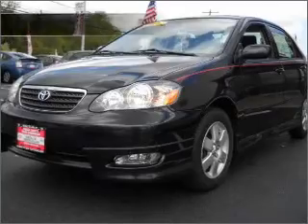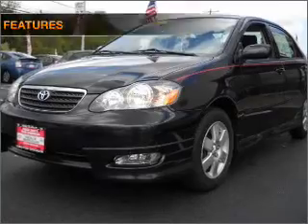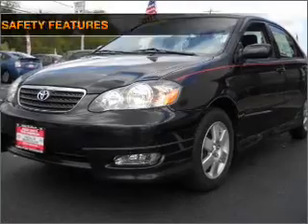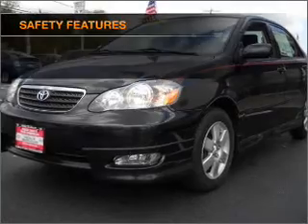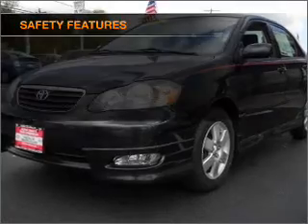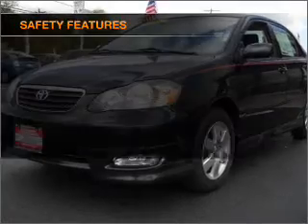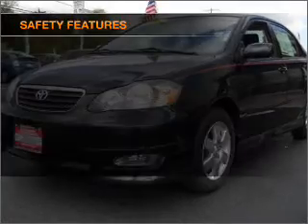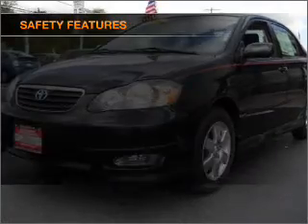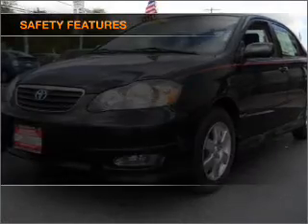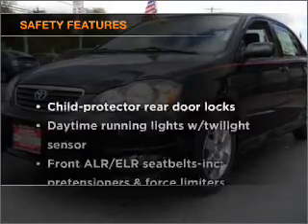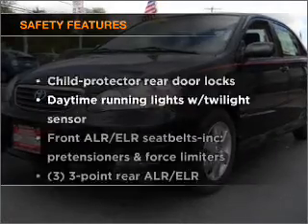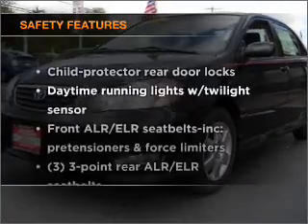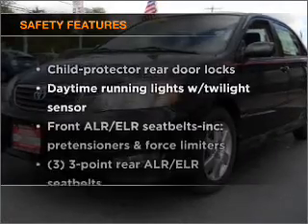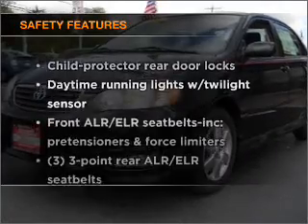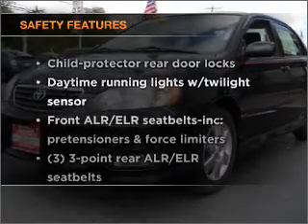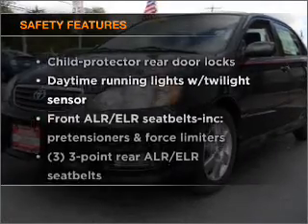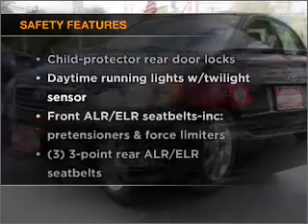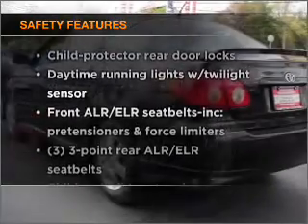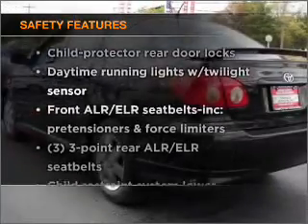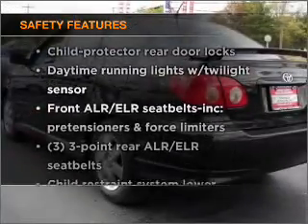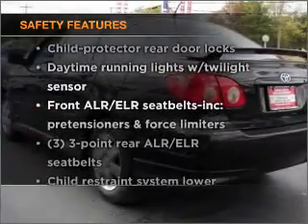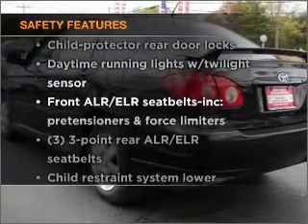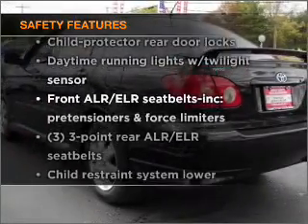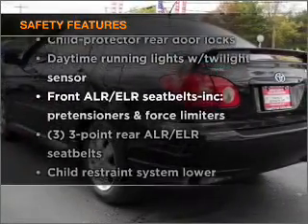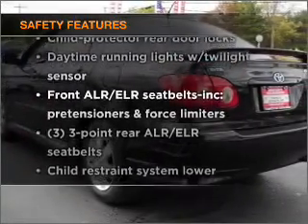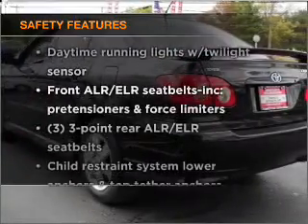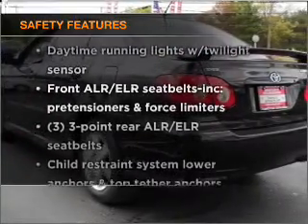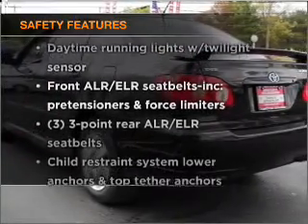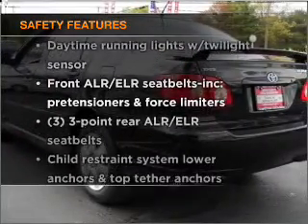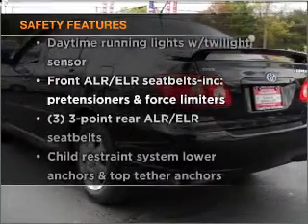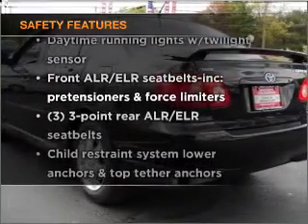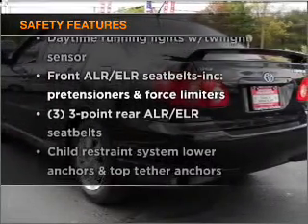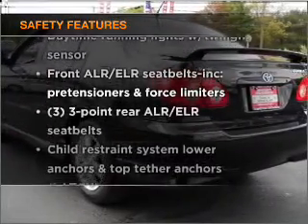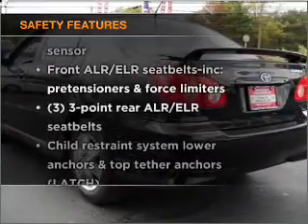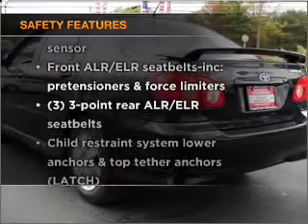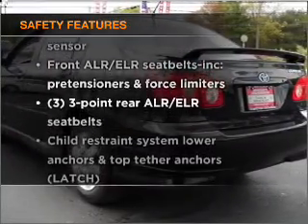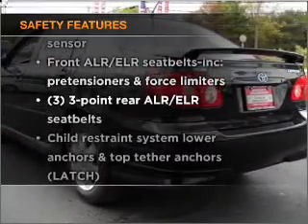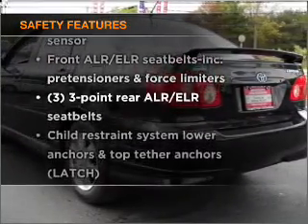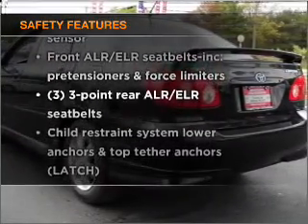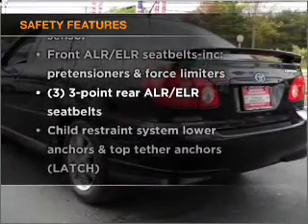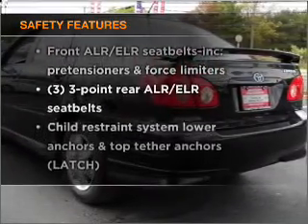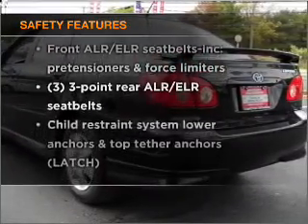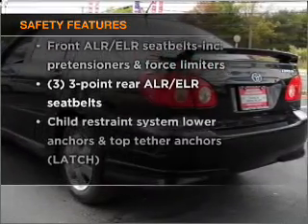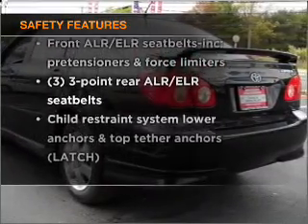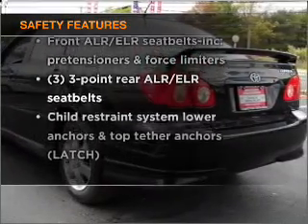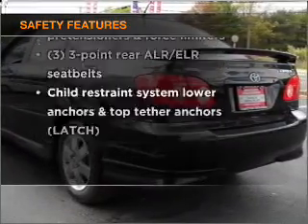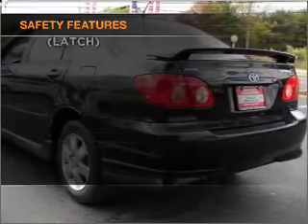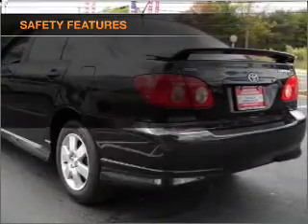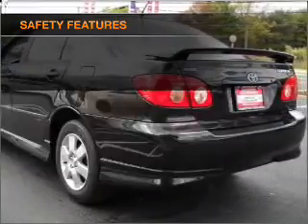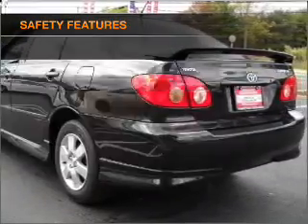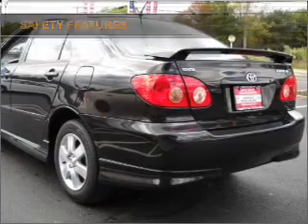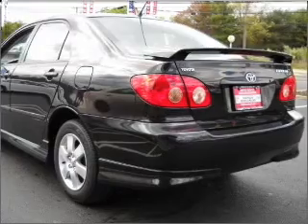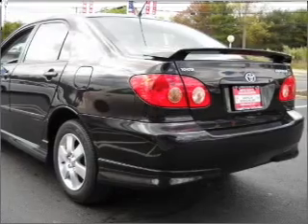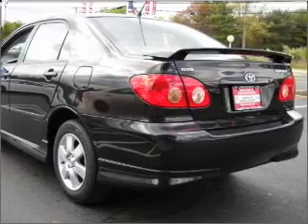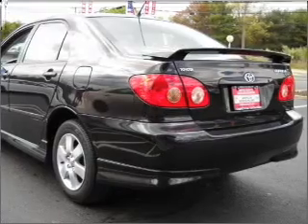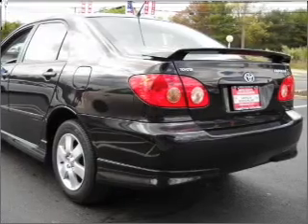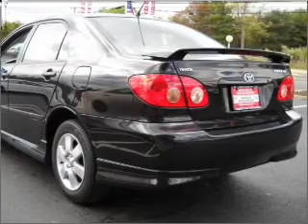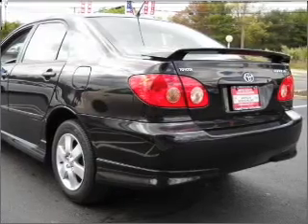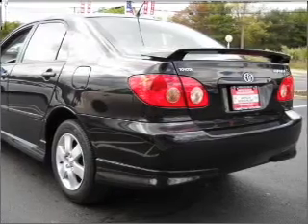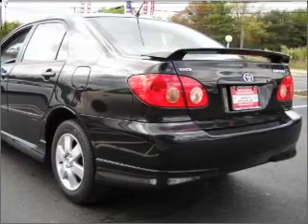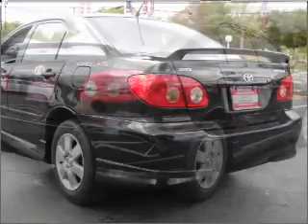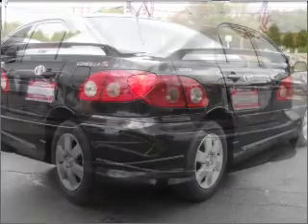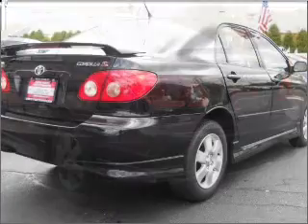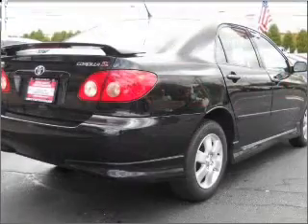If safety is a high priority, rest assured knowing that these top safety components are included: daytime running lights.